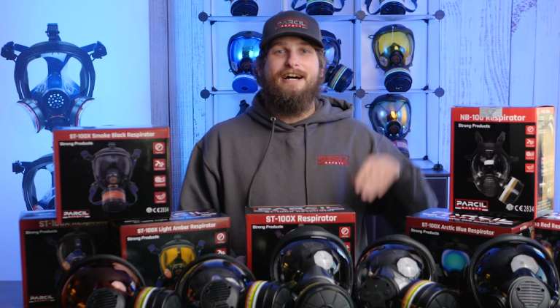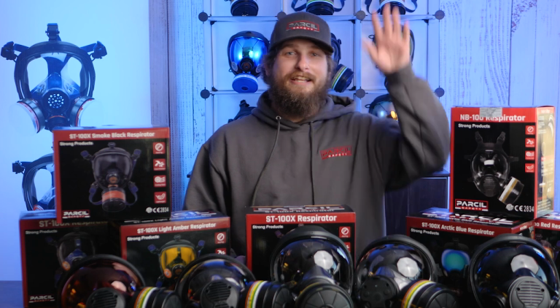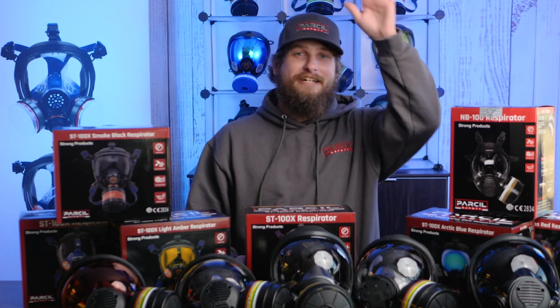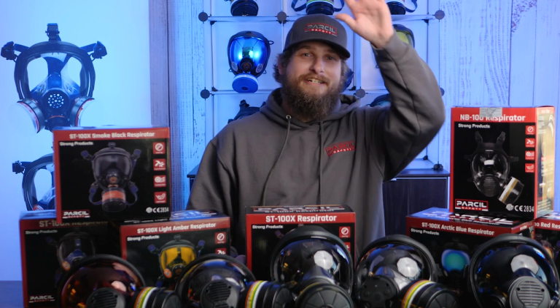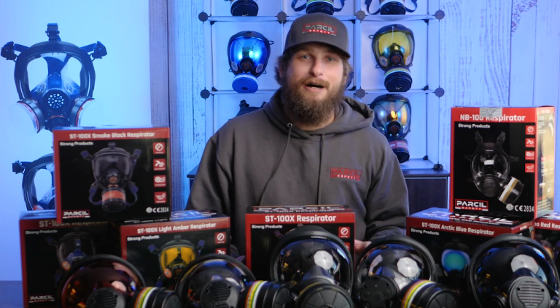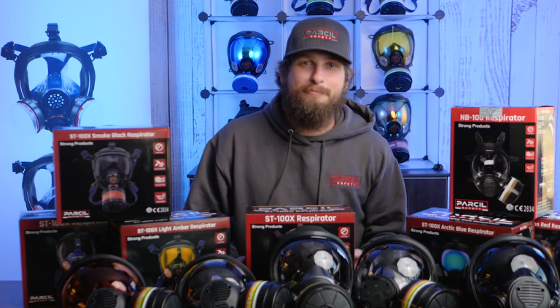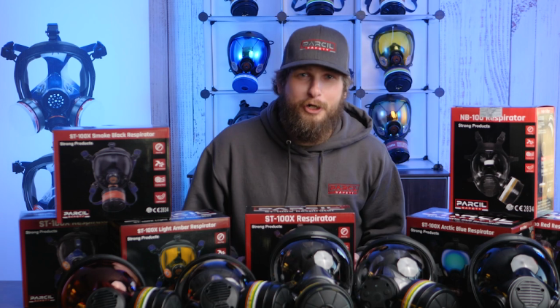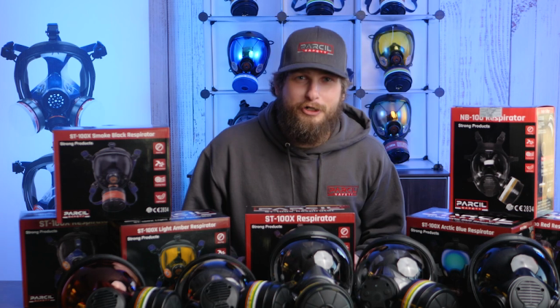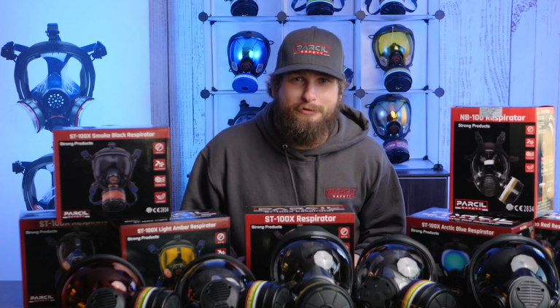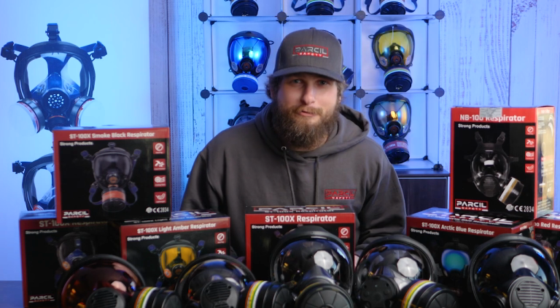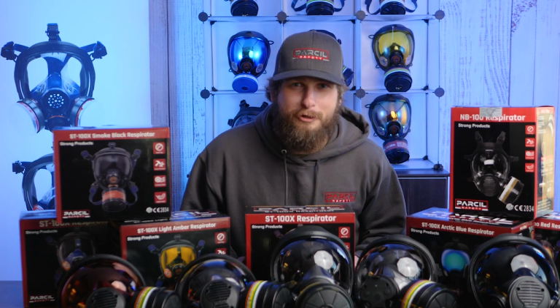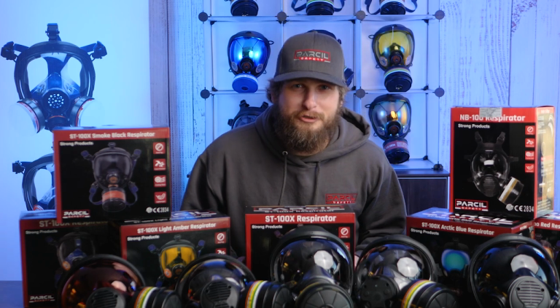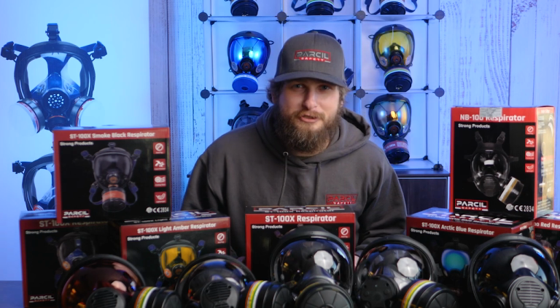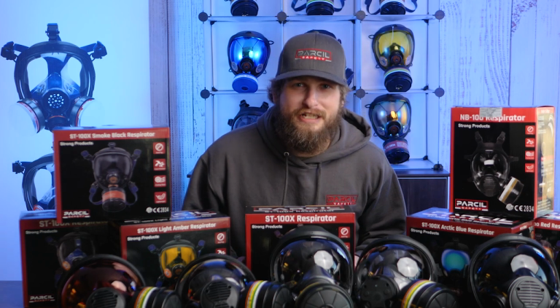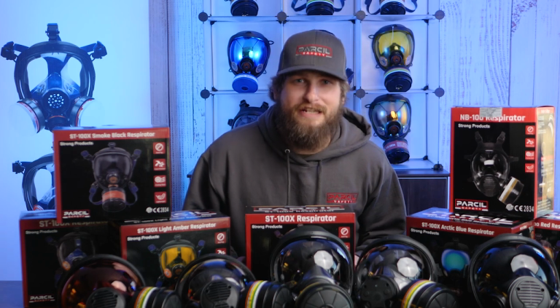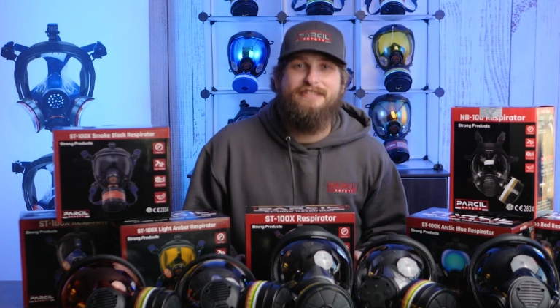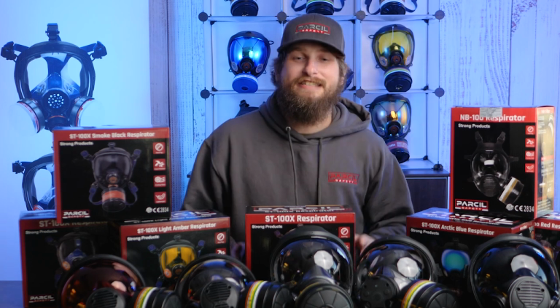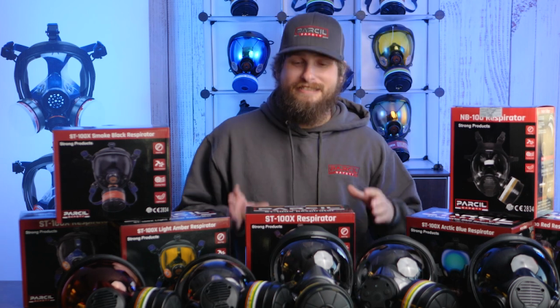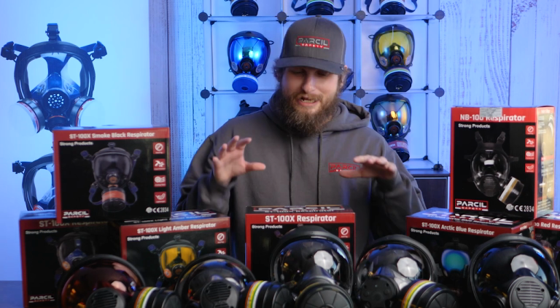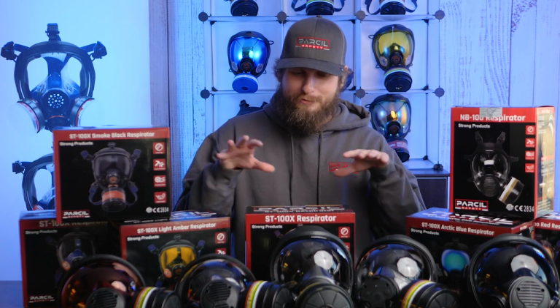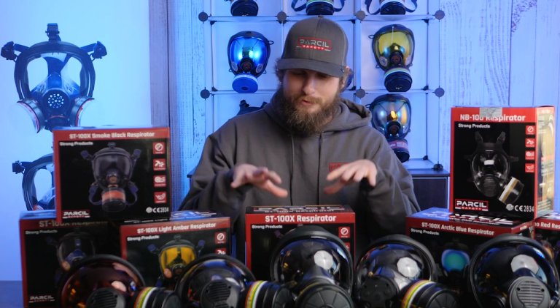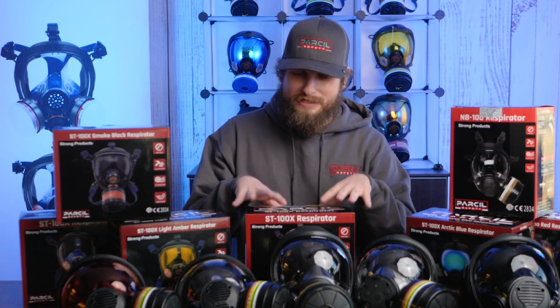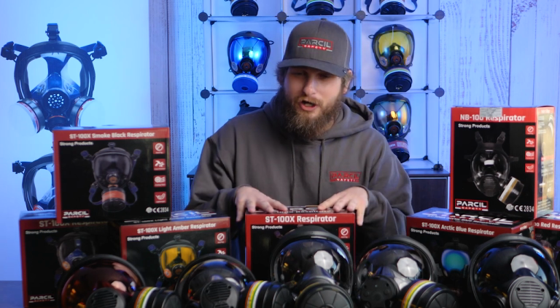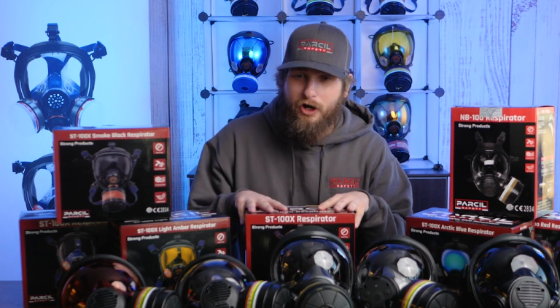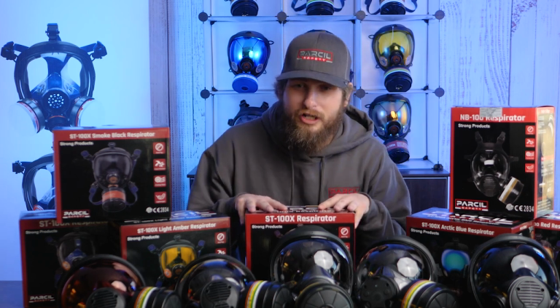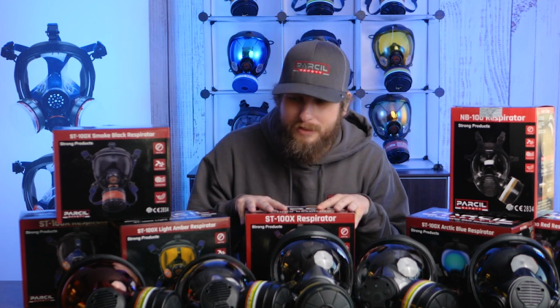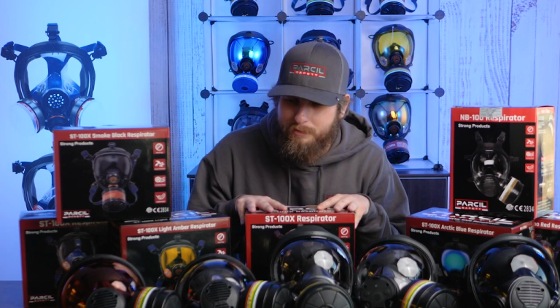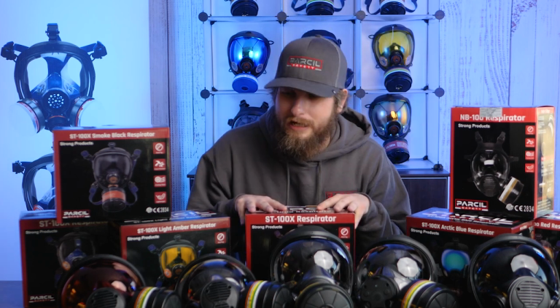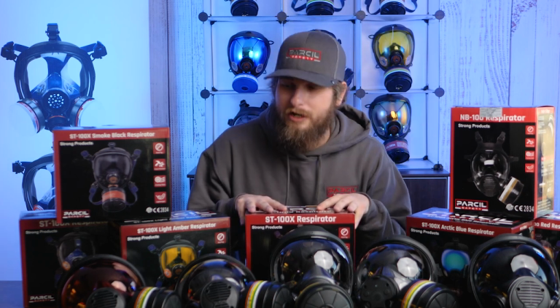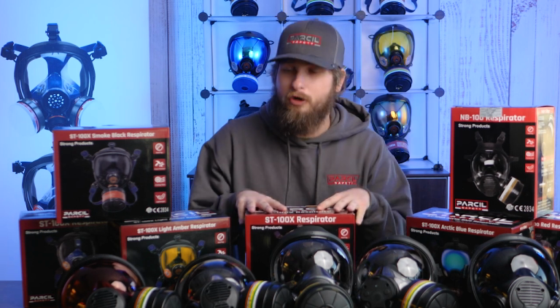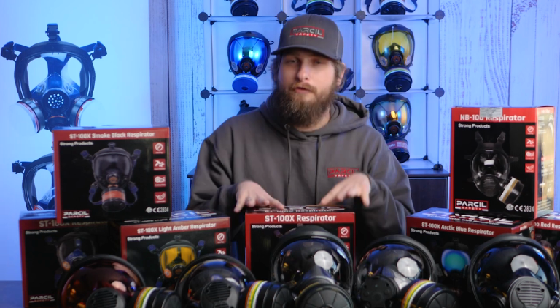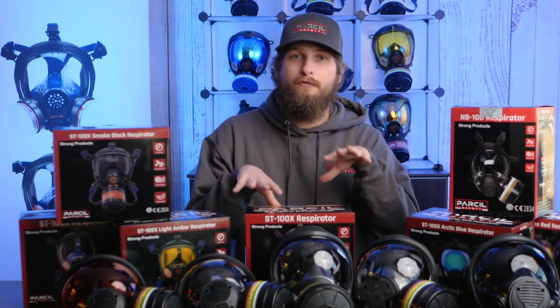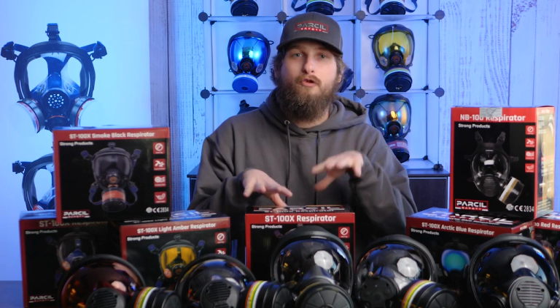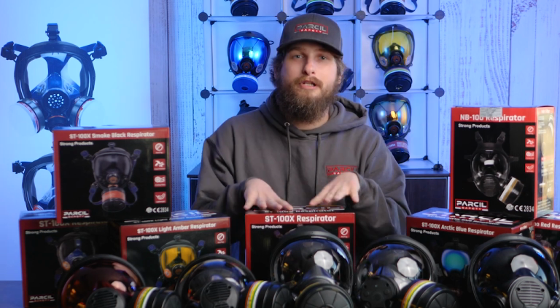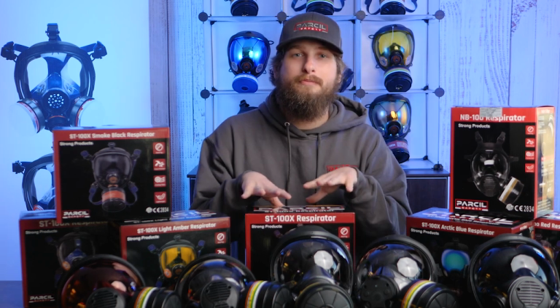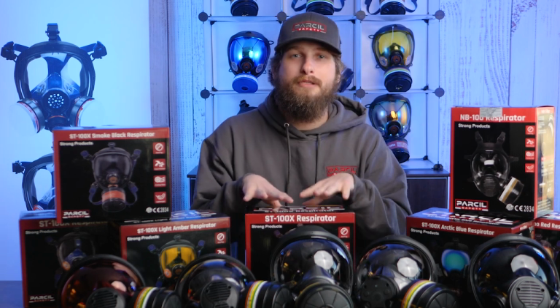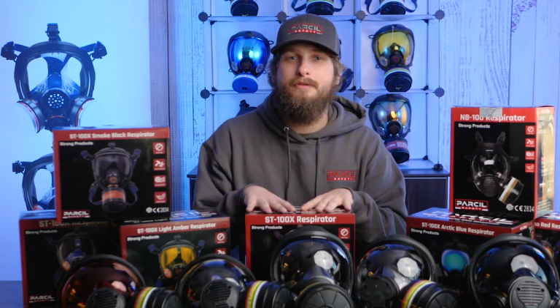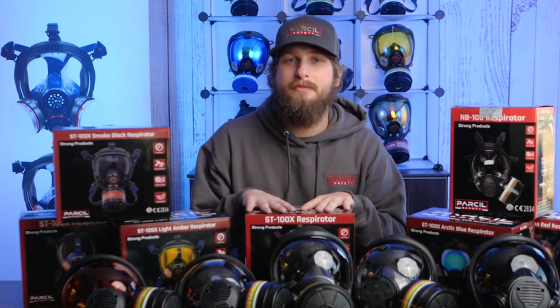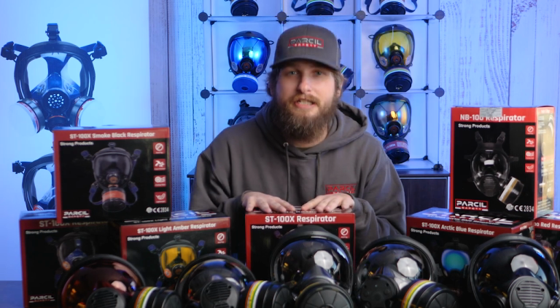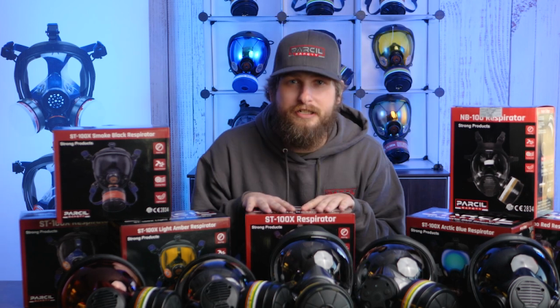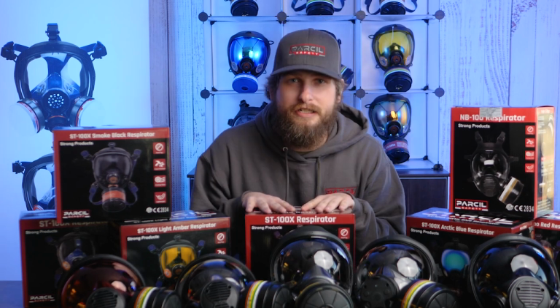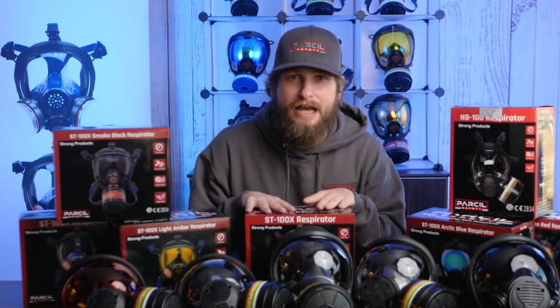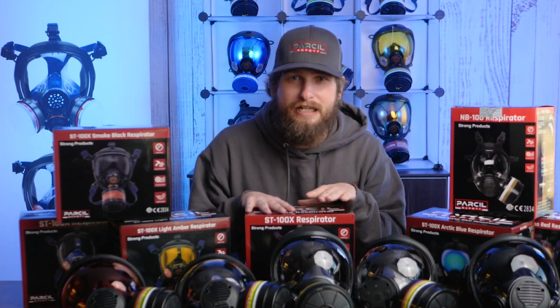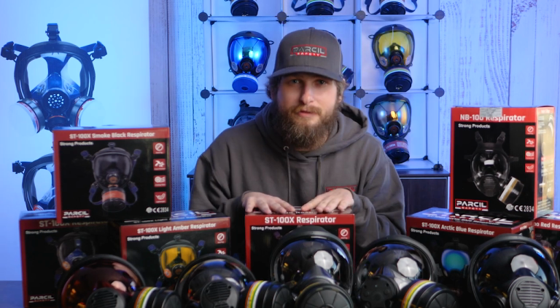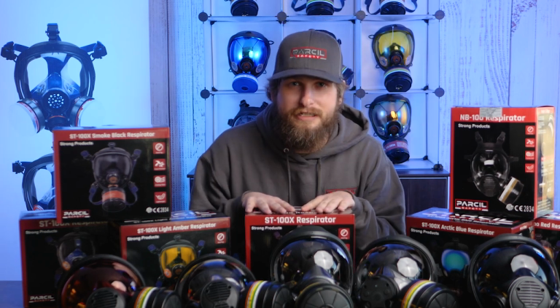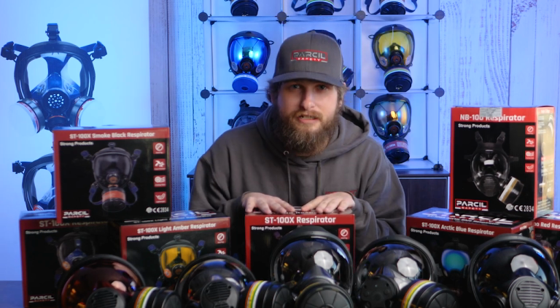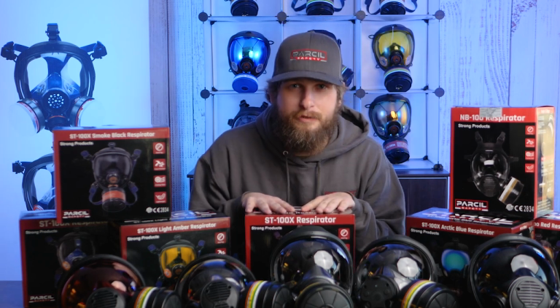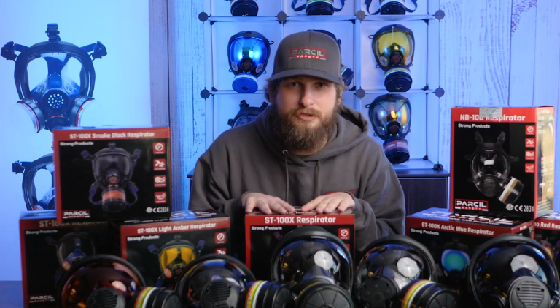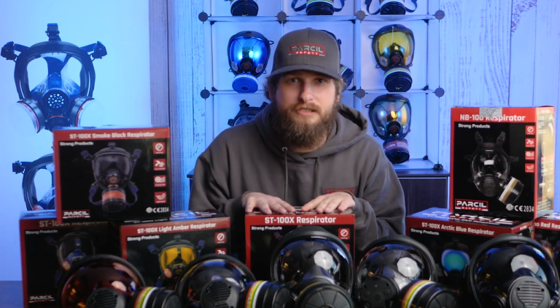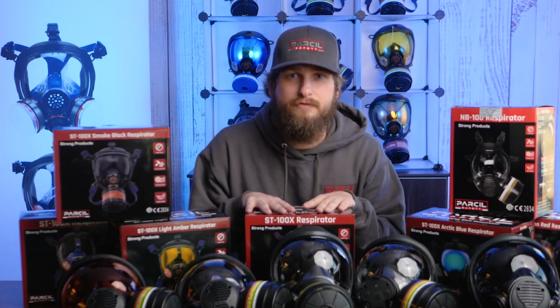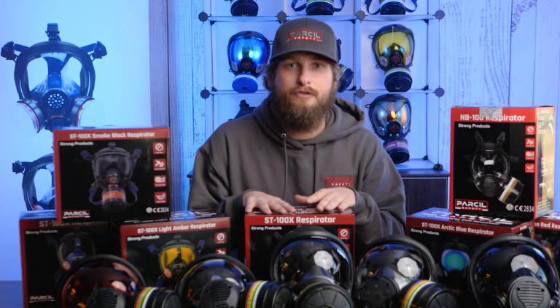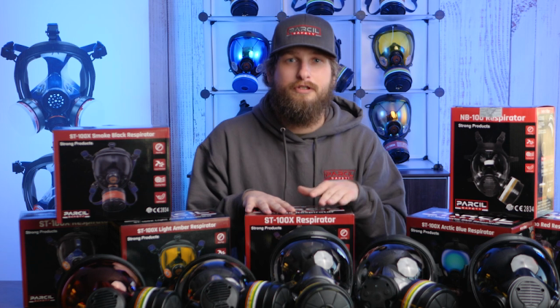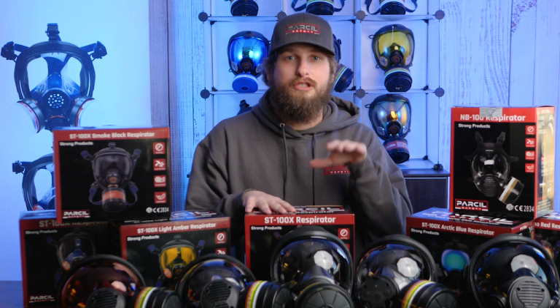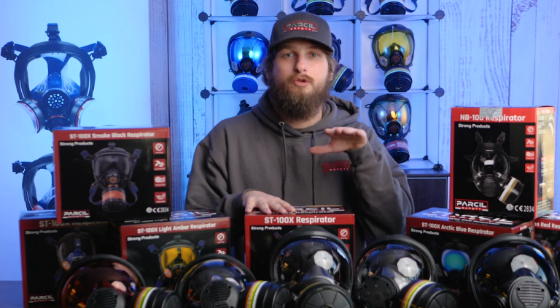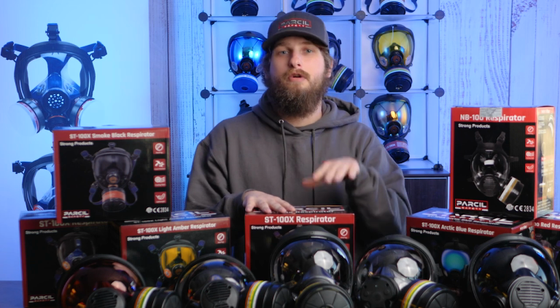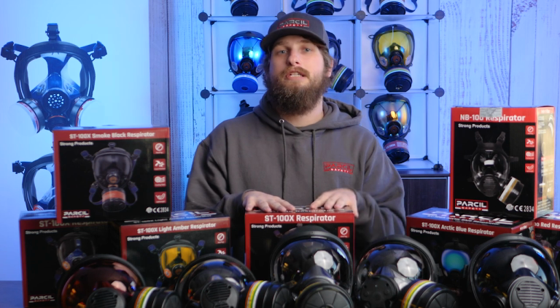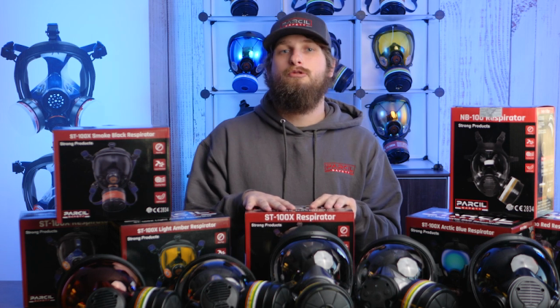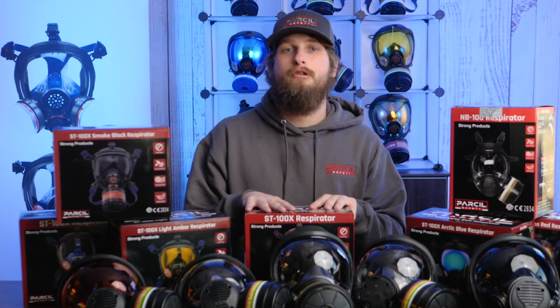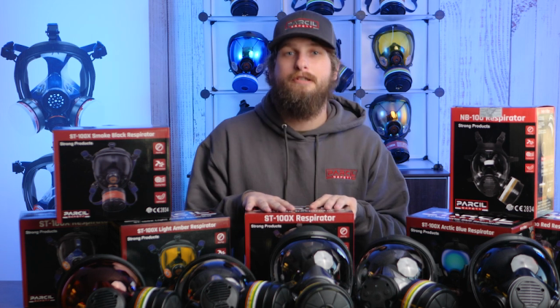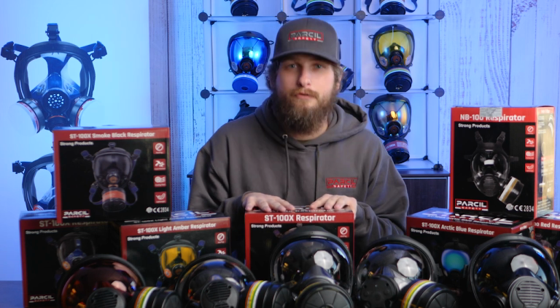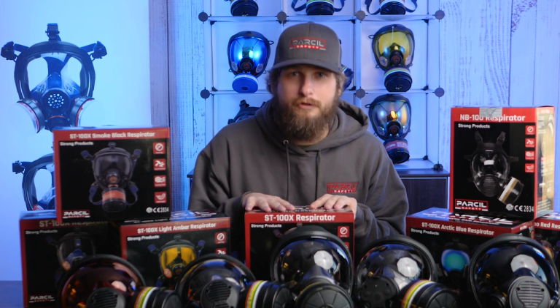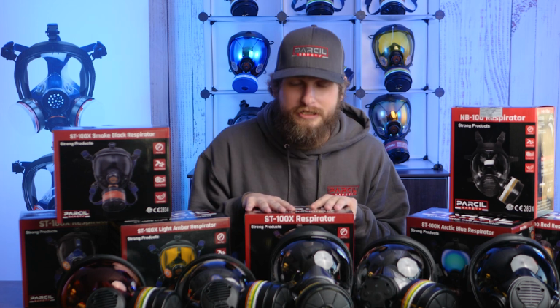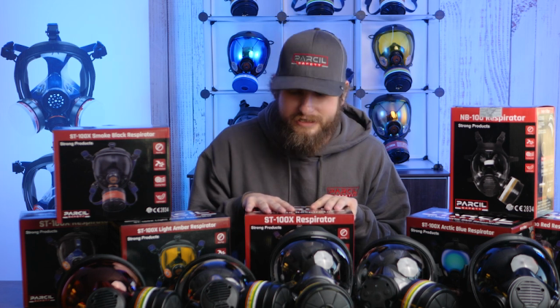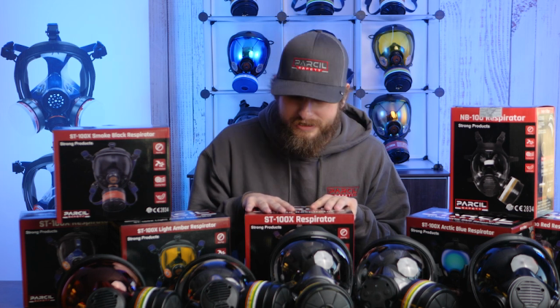Hi there, I'm Cody with Personal Safety and today we're going to be talking about our 40mm gas mask options for the 2024 year.